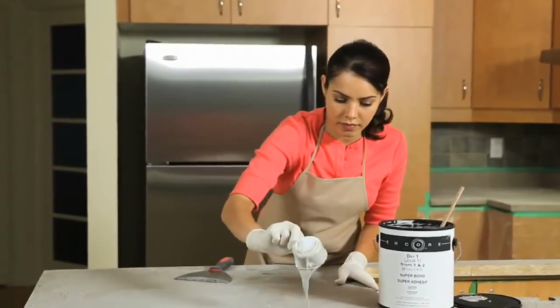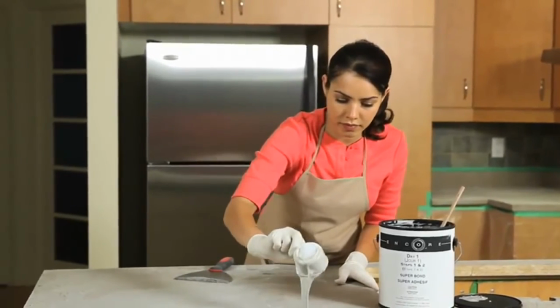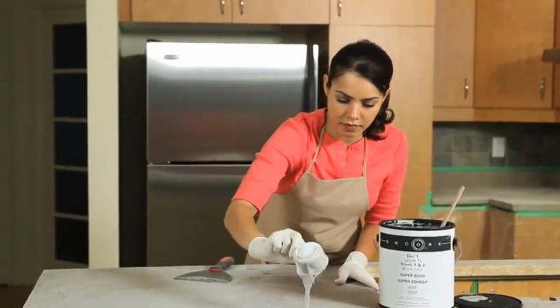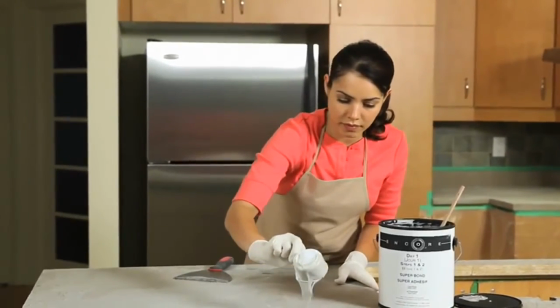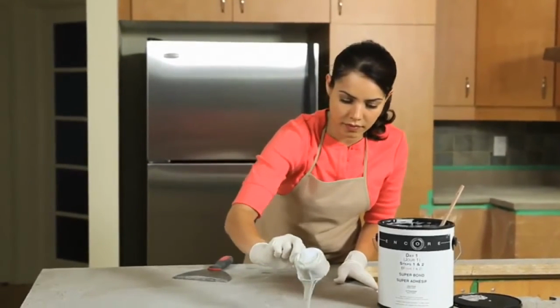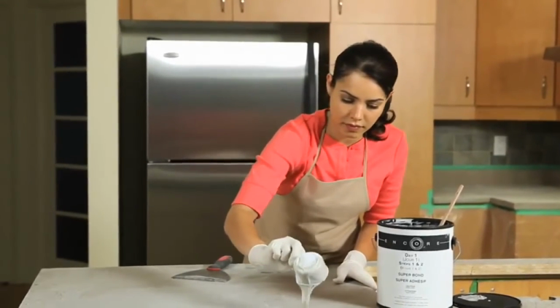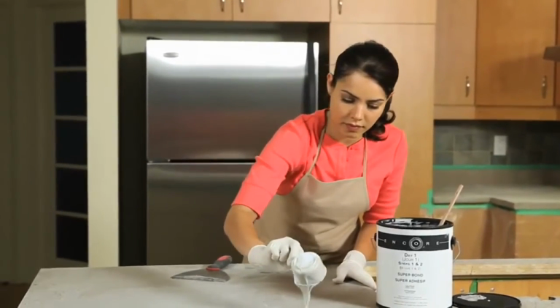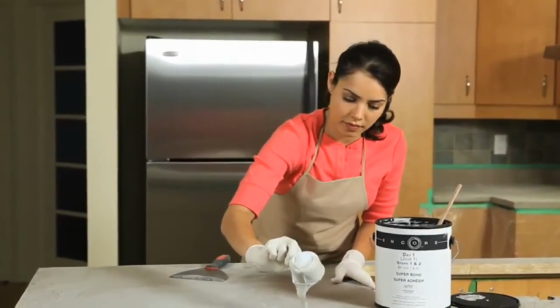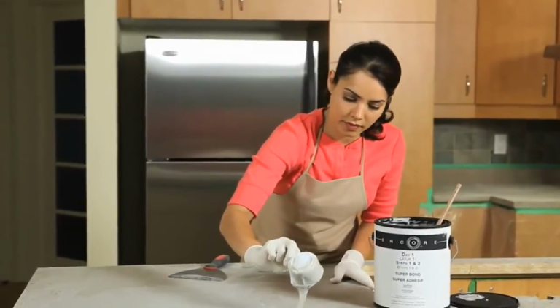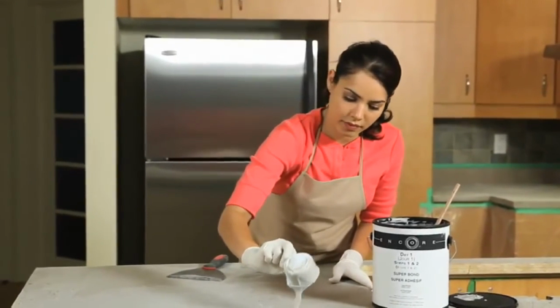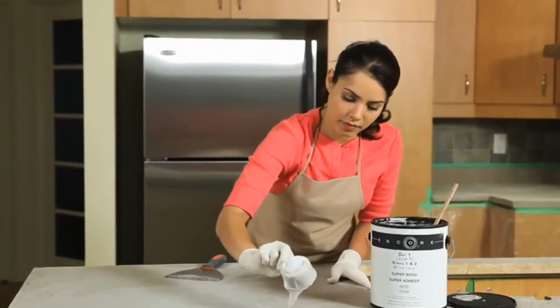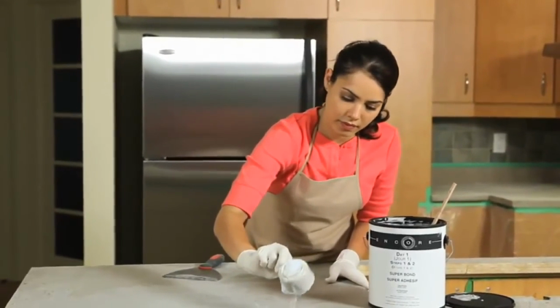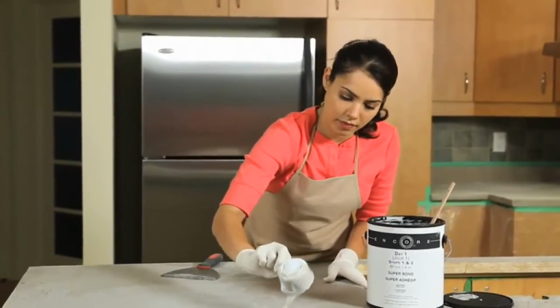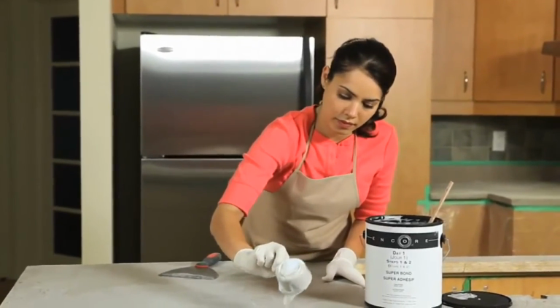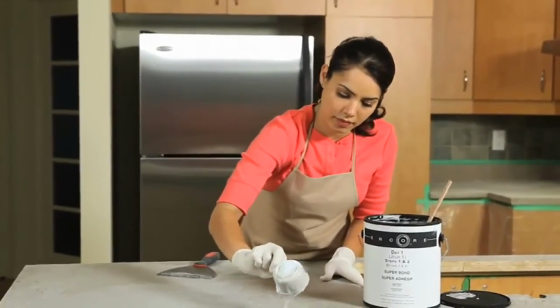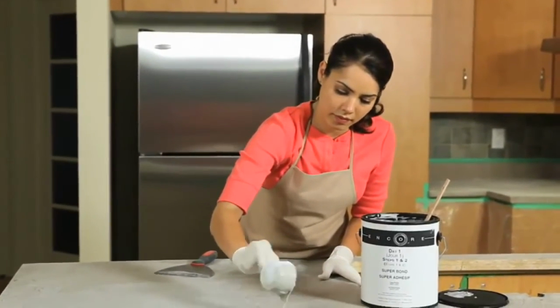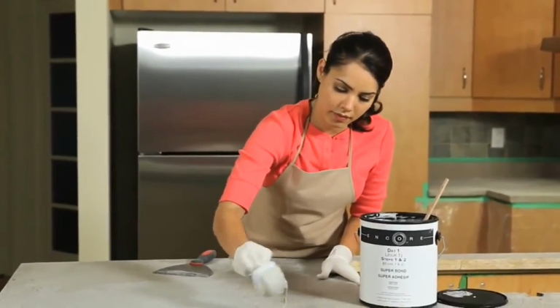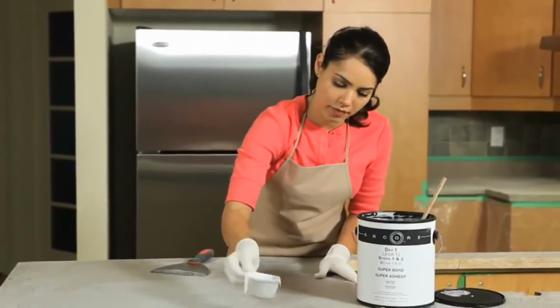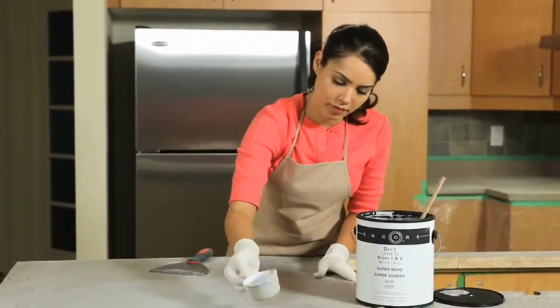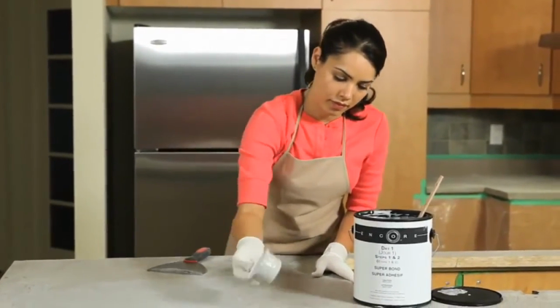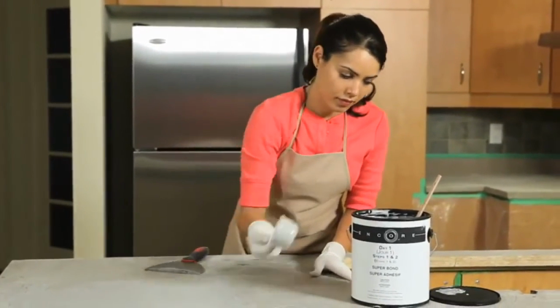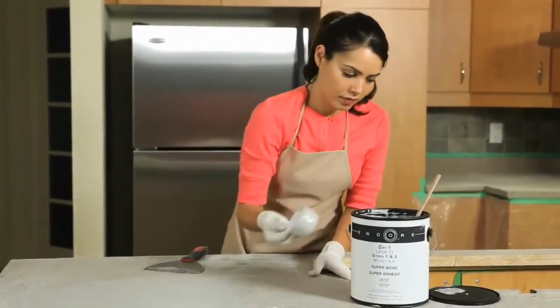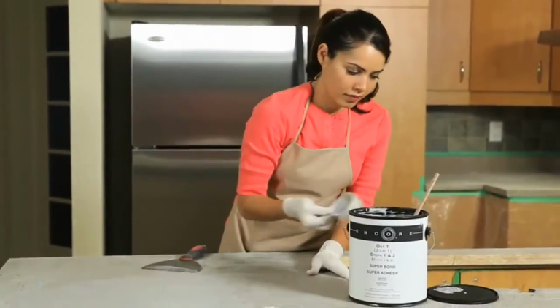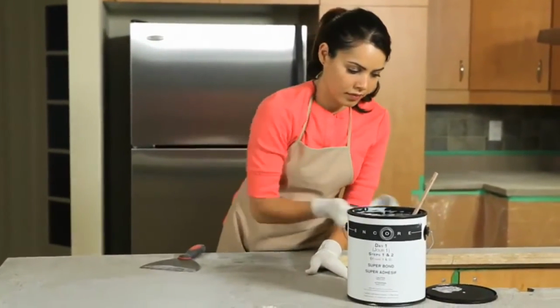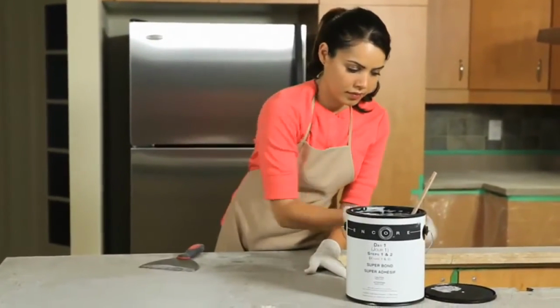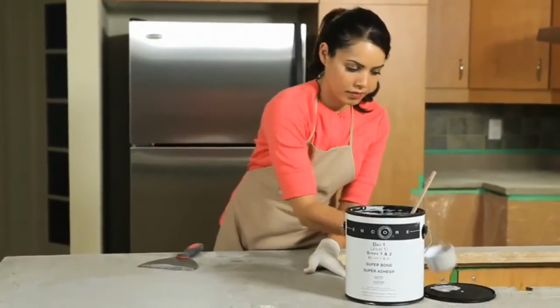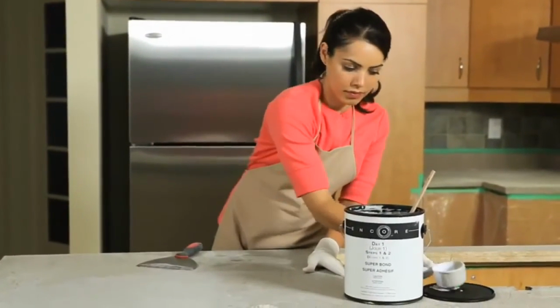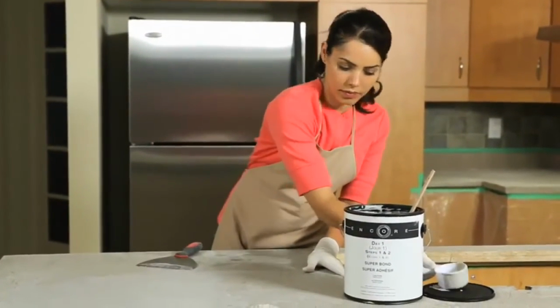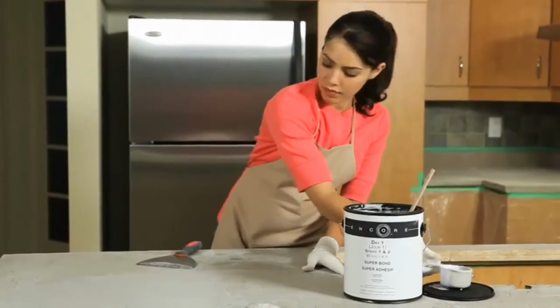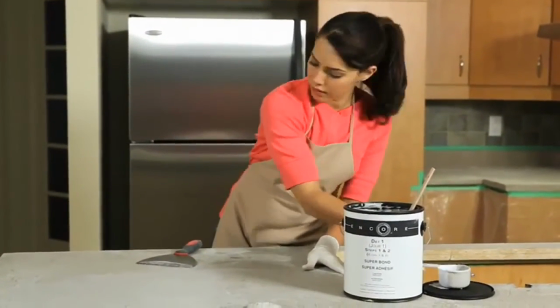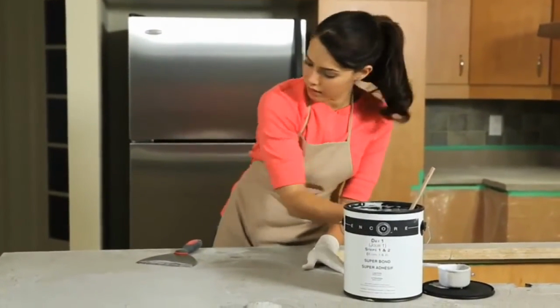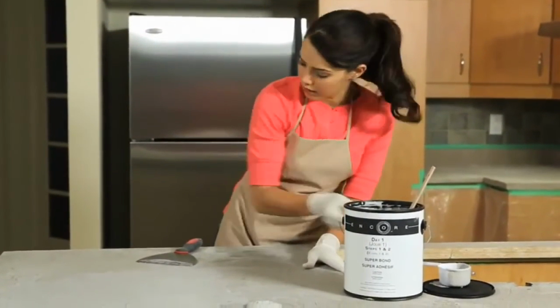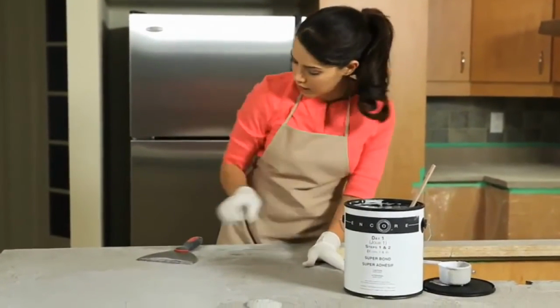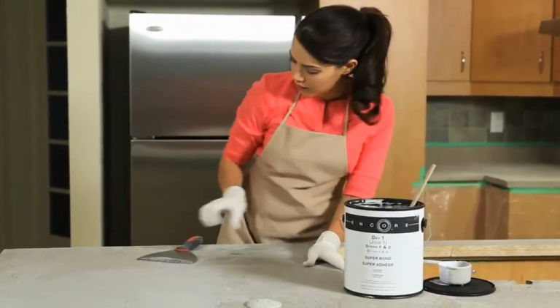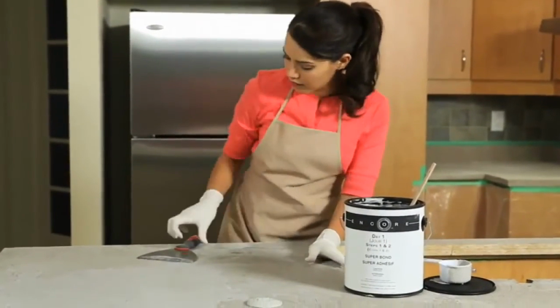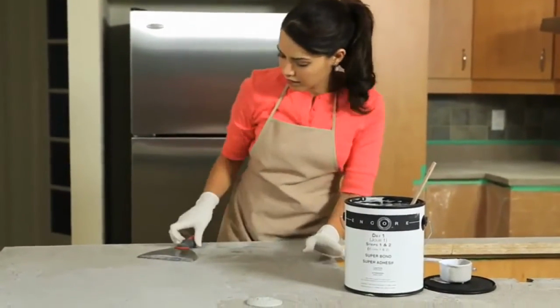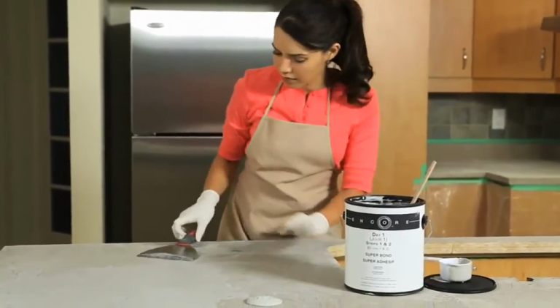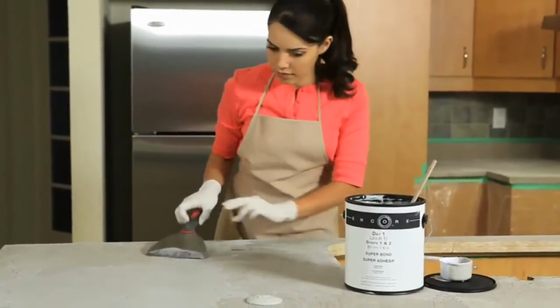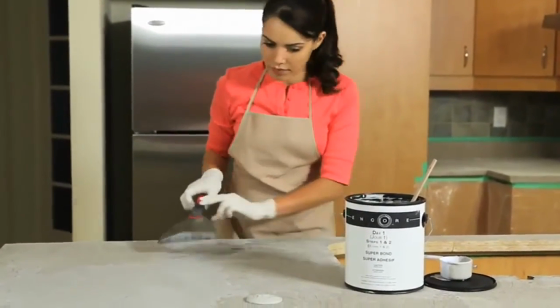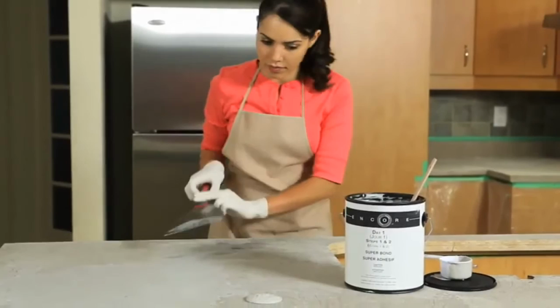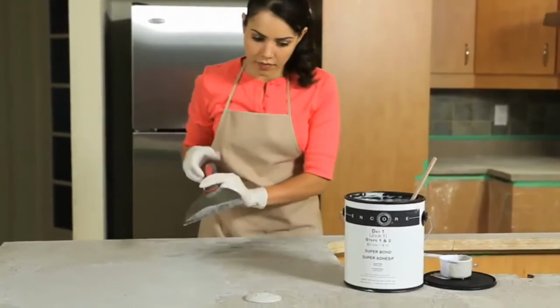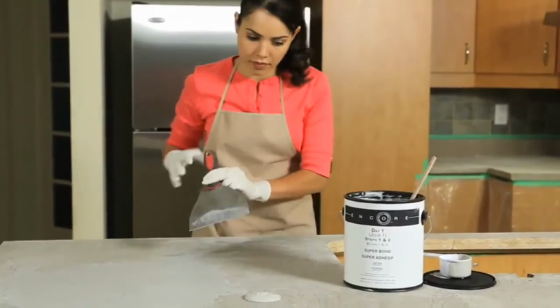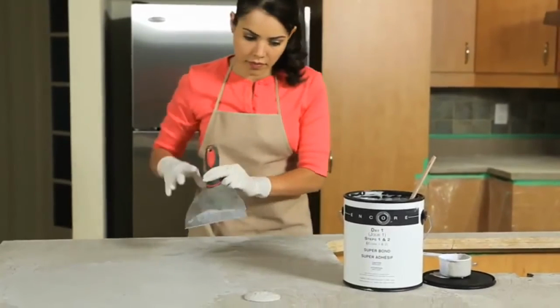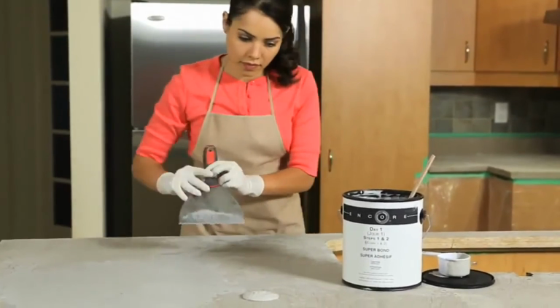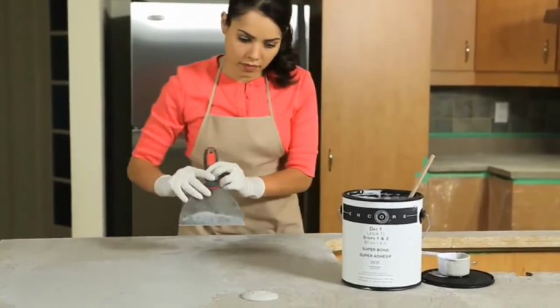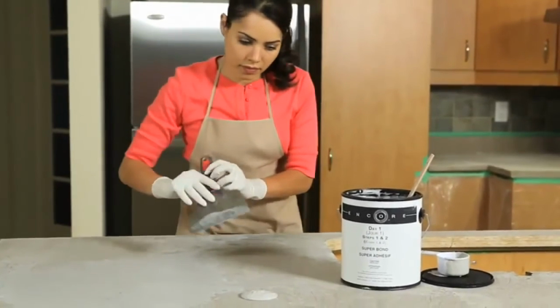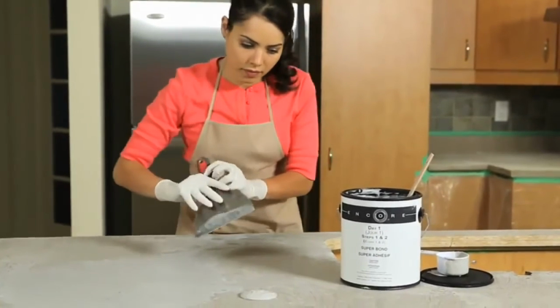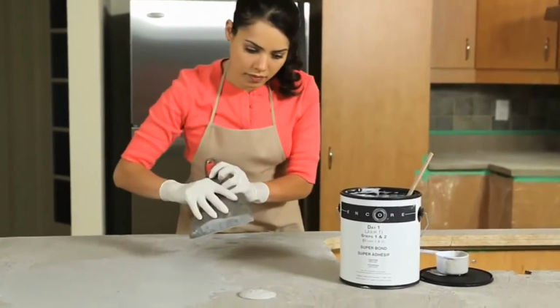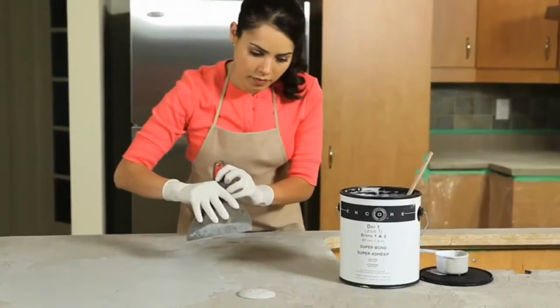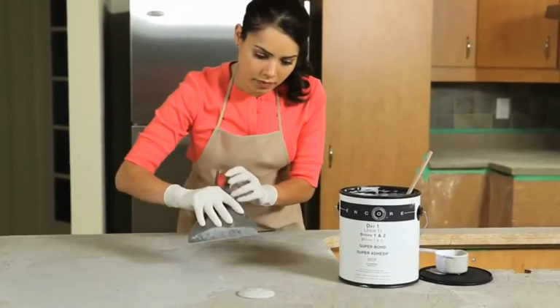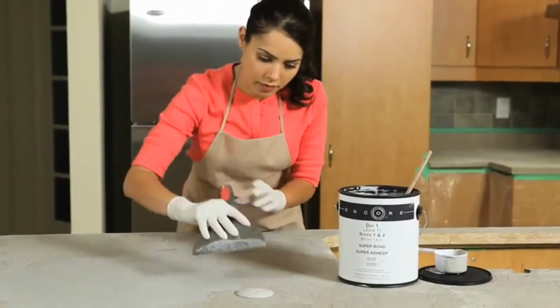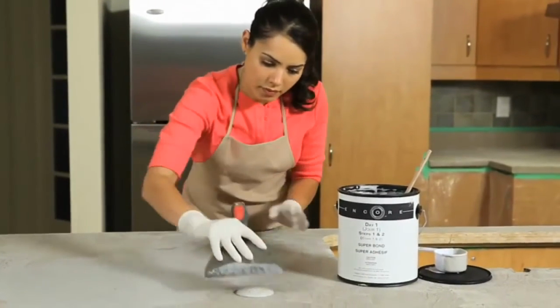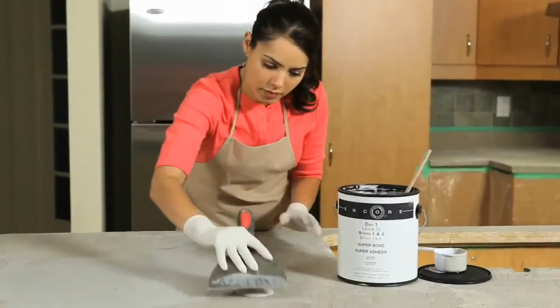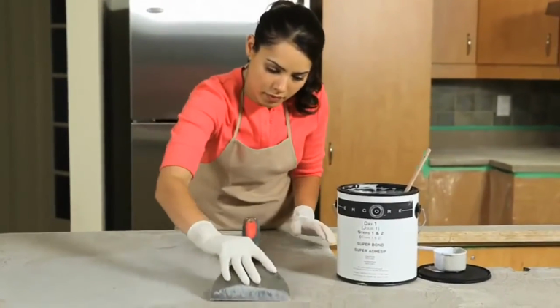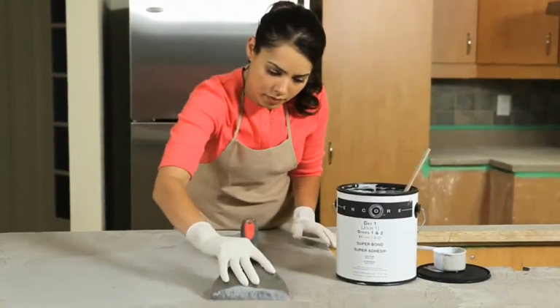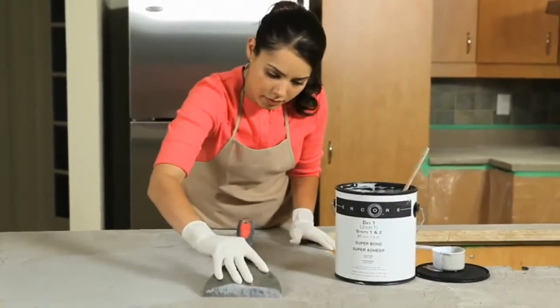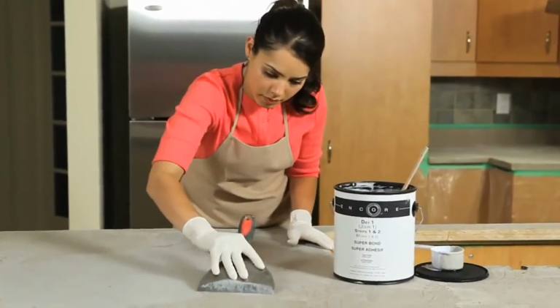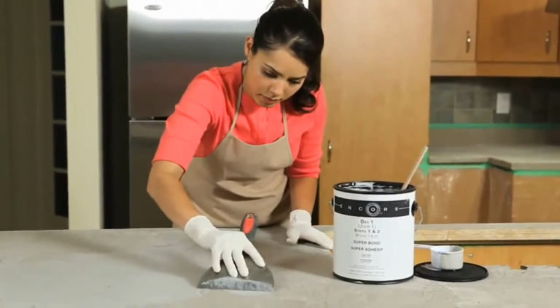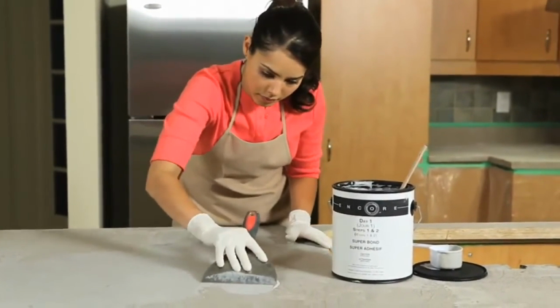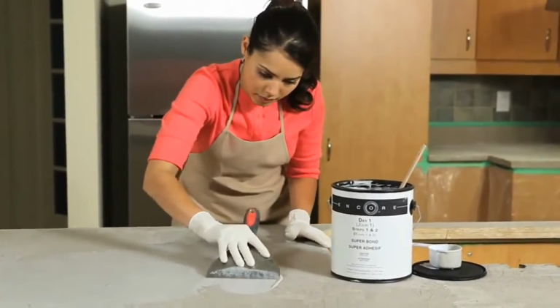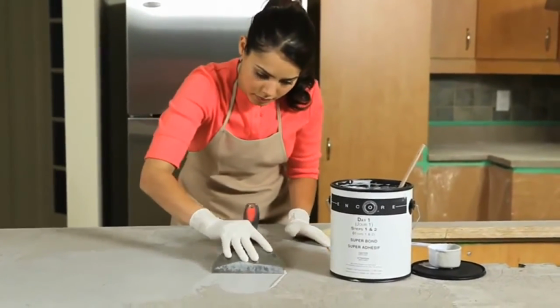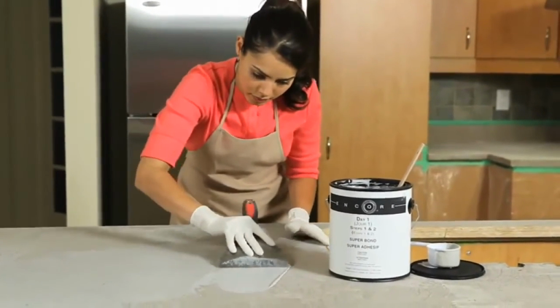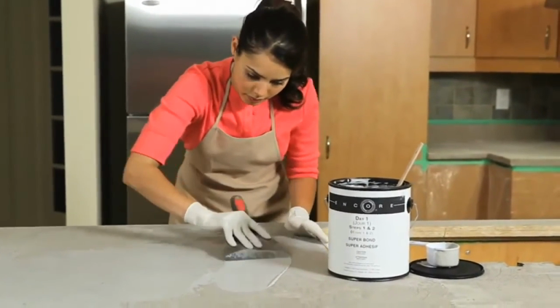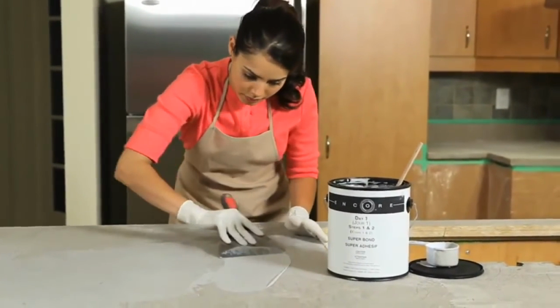Stir the Super Bond and repeat the steps from your first coat, making sure to cover the entire surface of the countertop with a thin, even layer of Super Bond. Your second coat will be smoother and more even than your first coat.